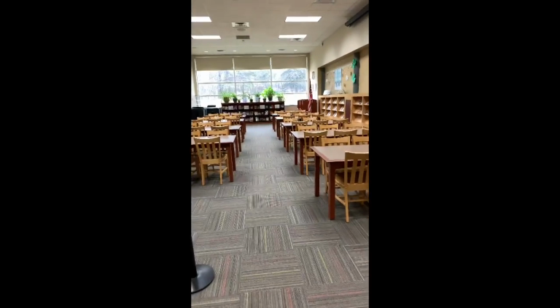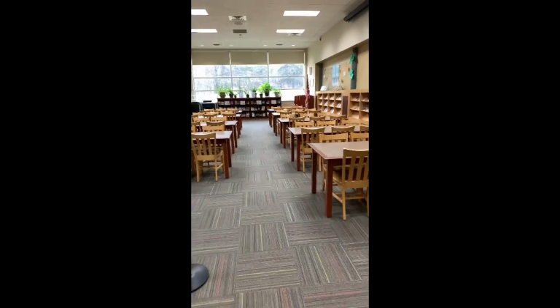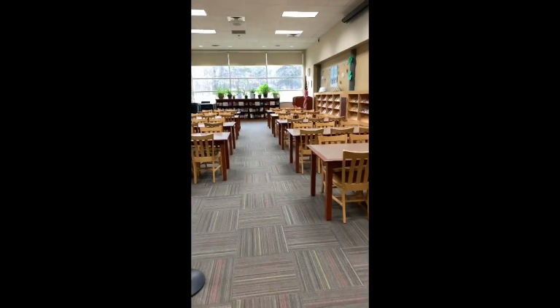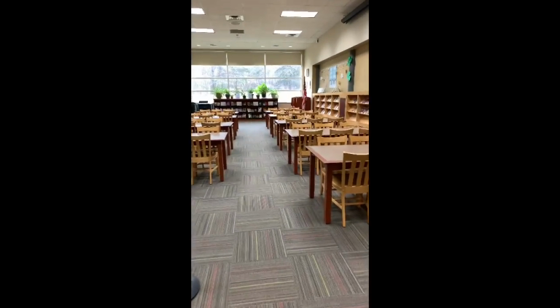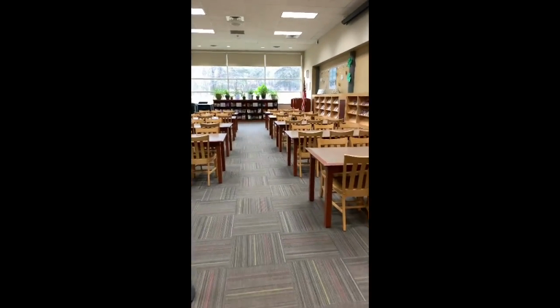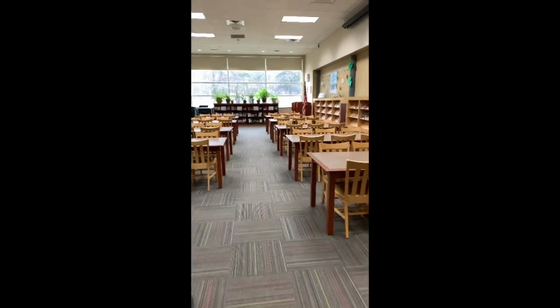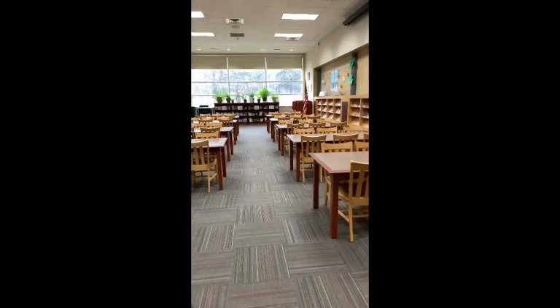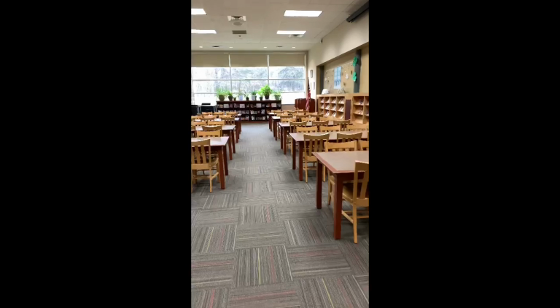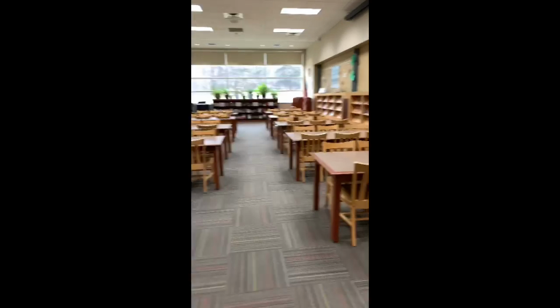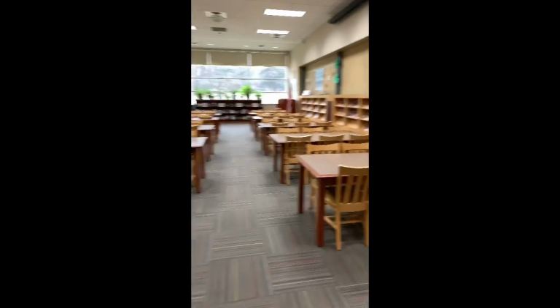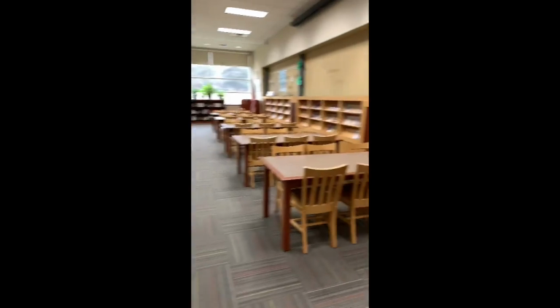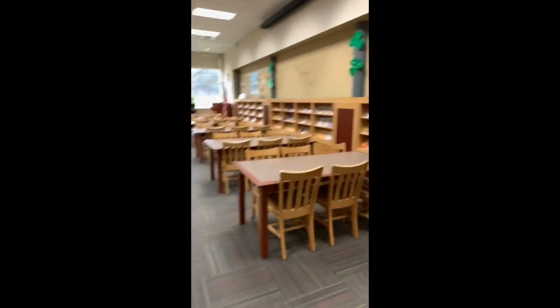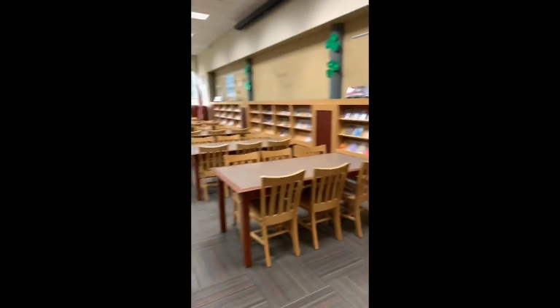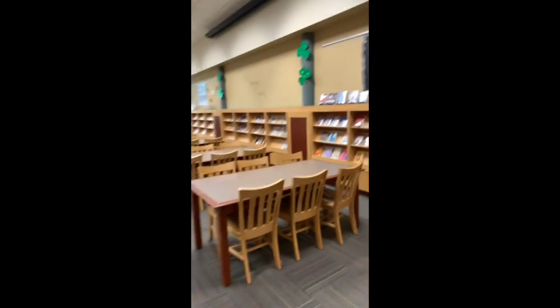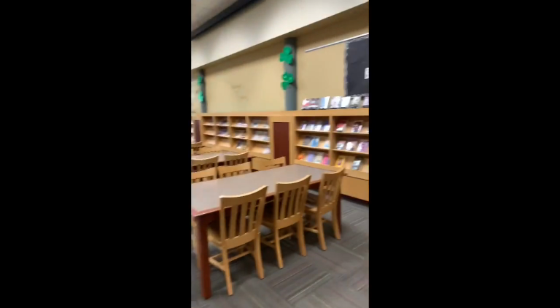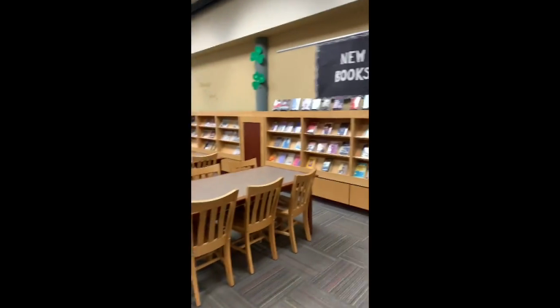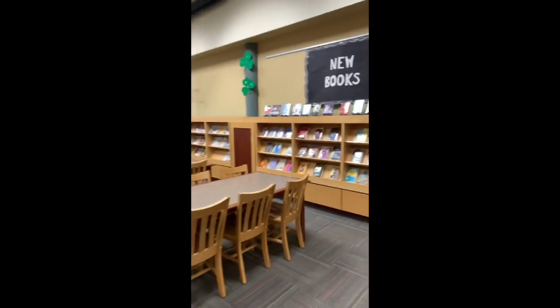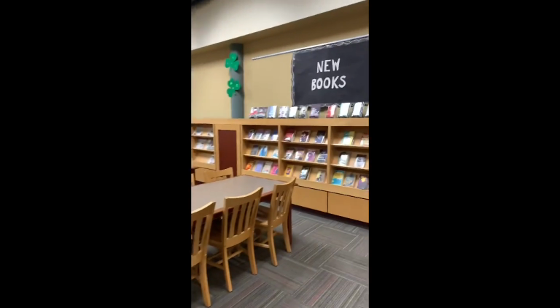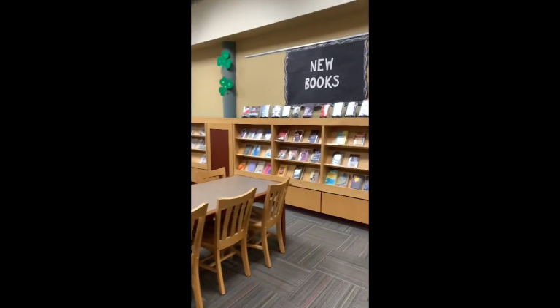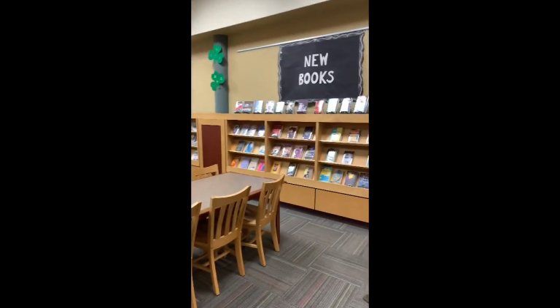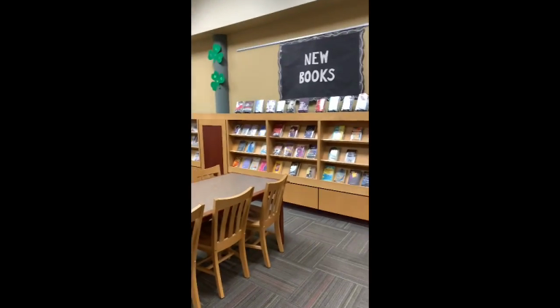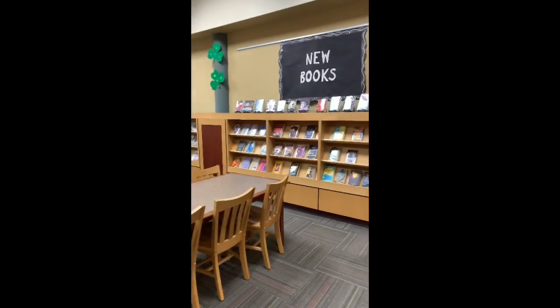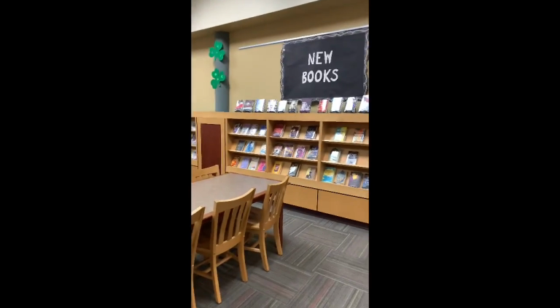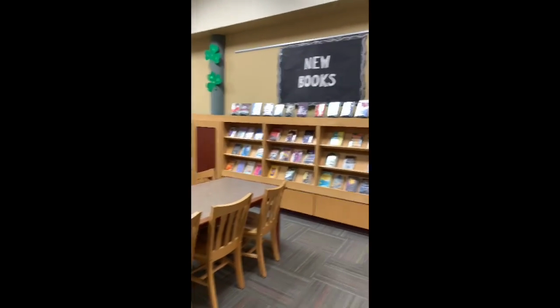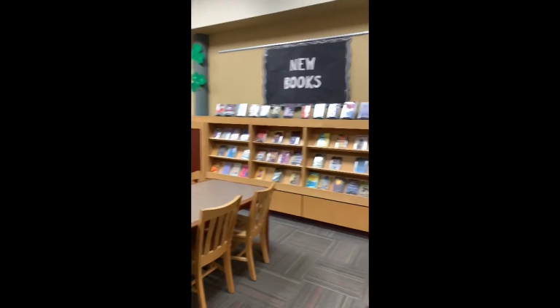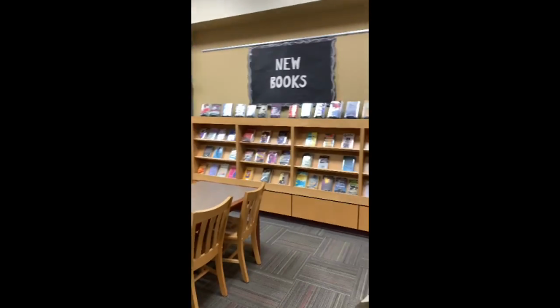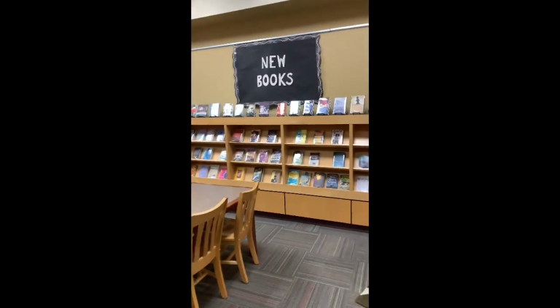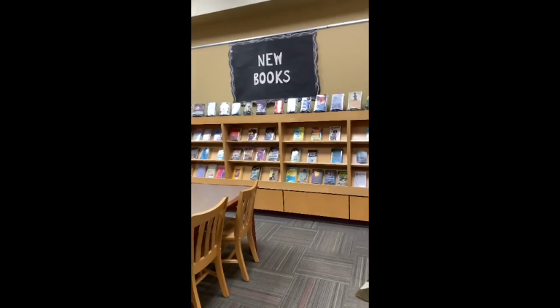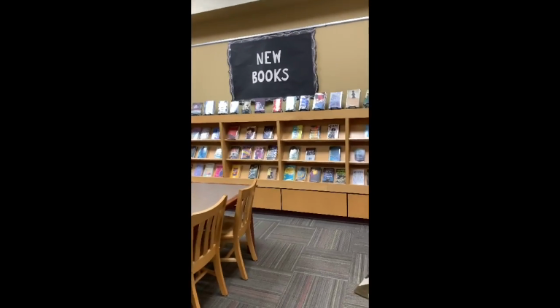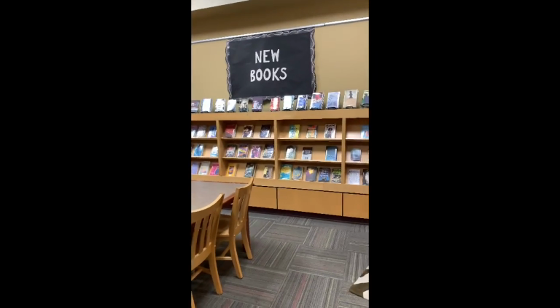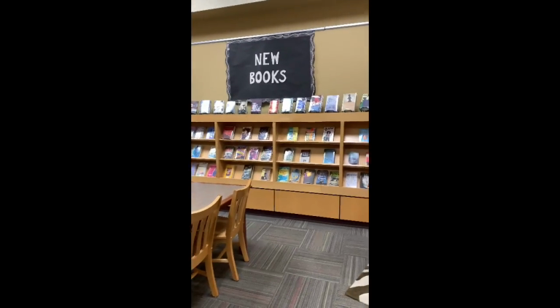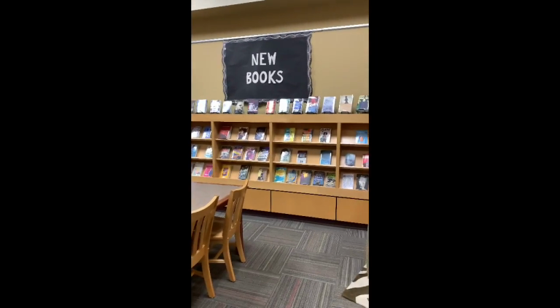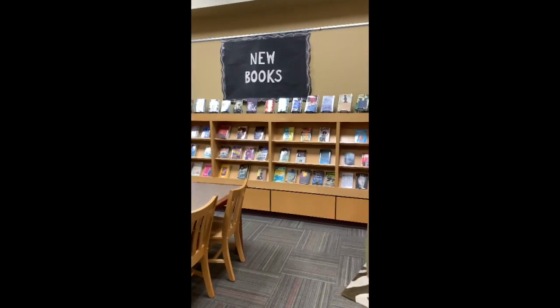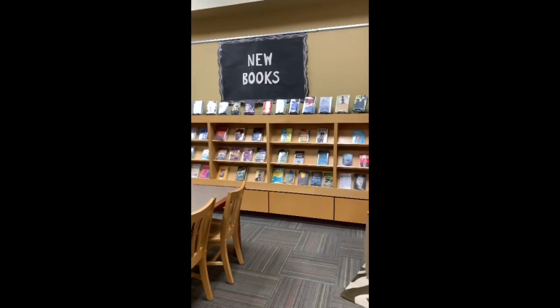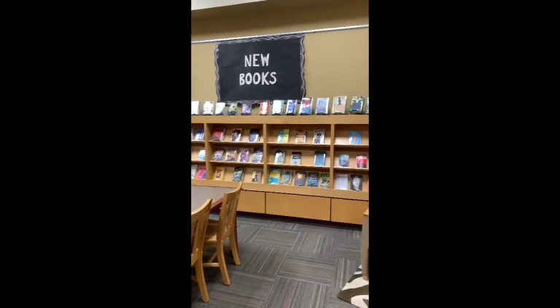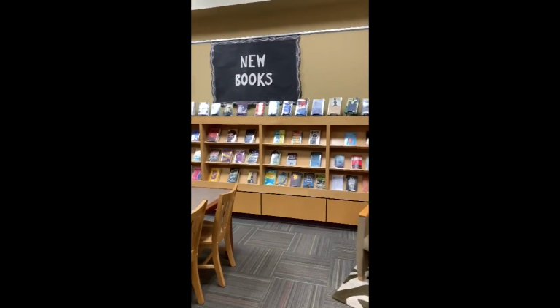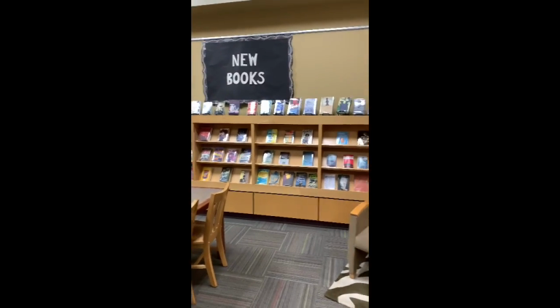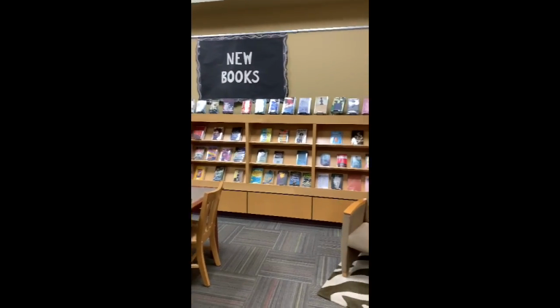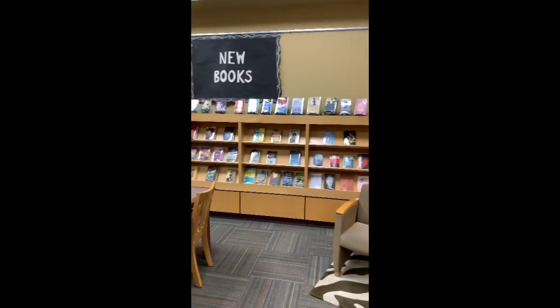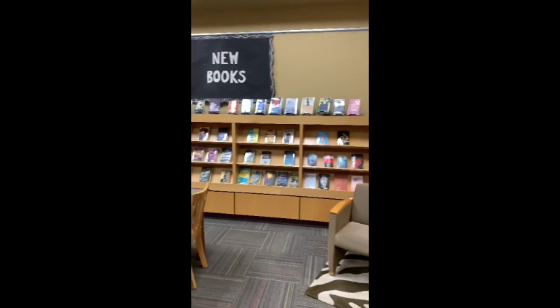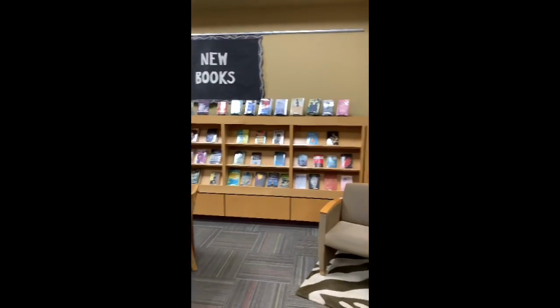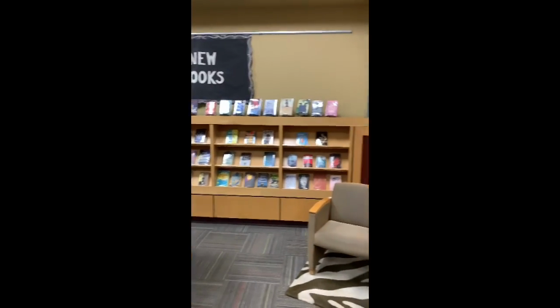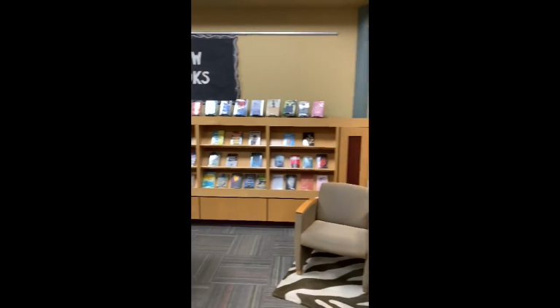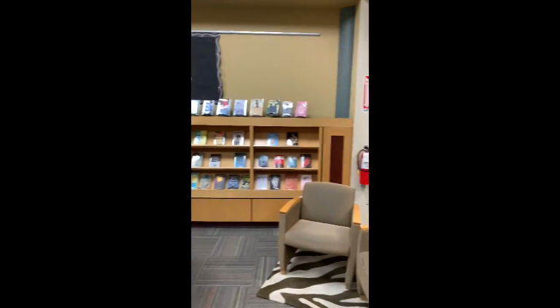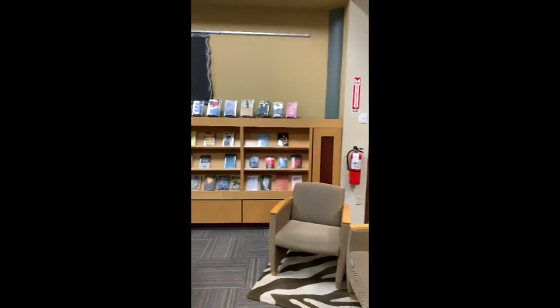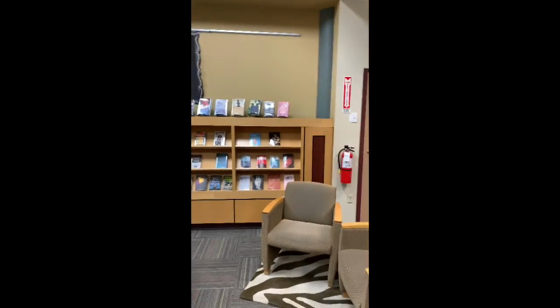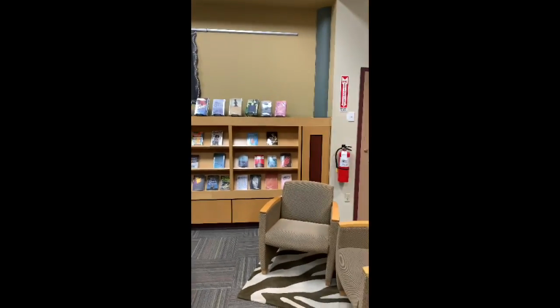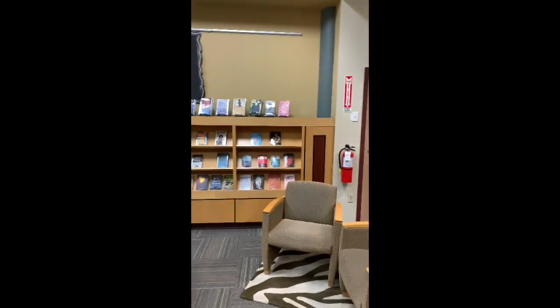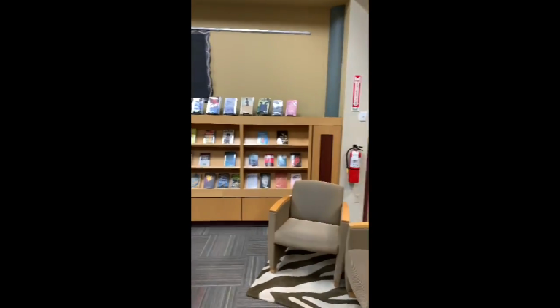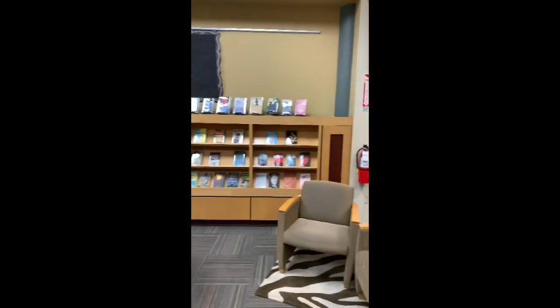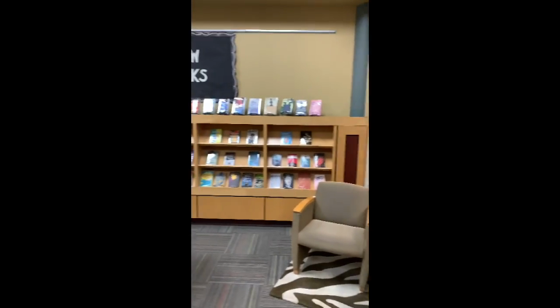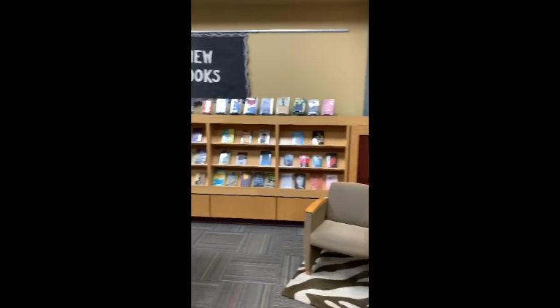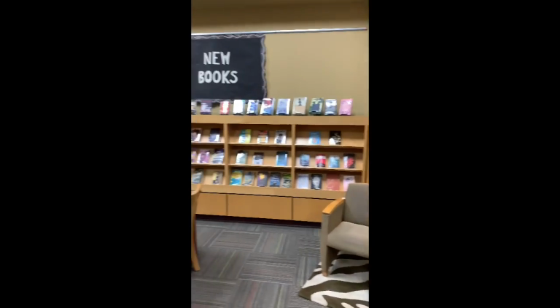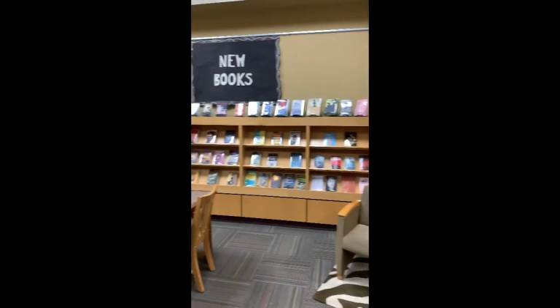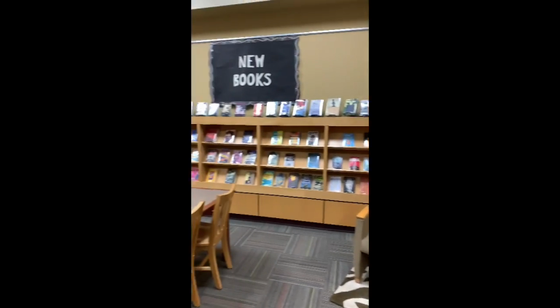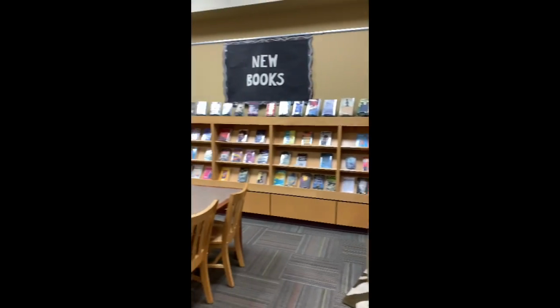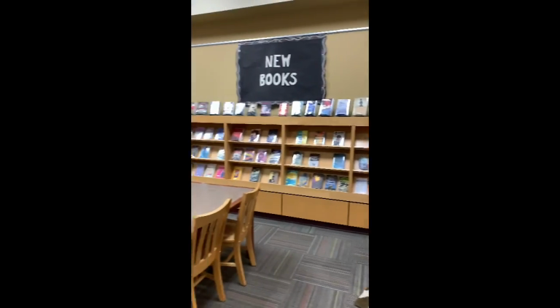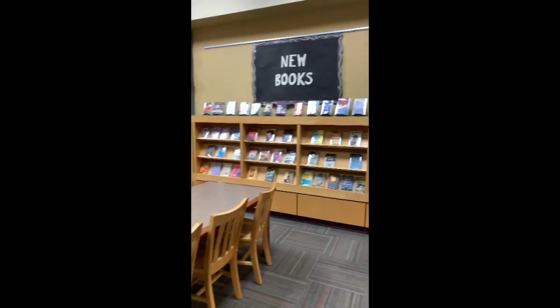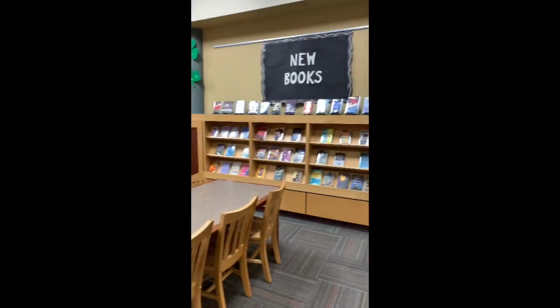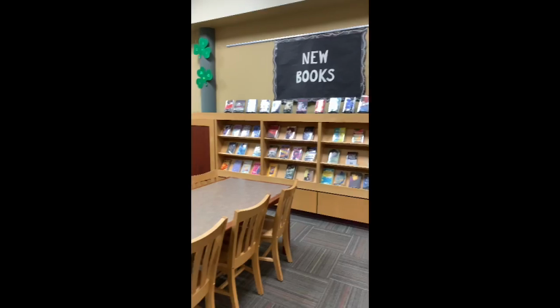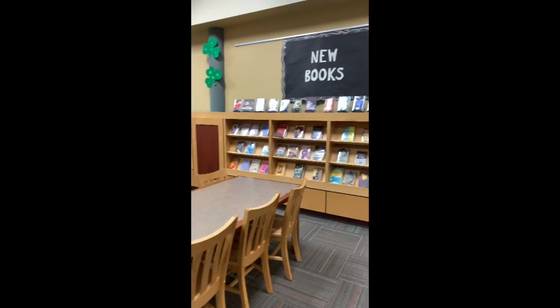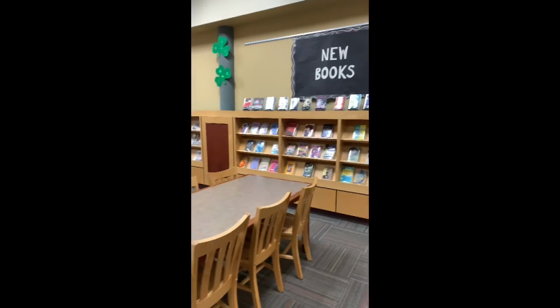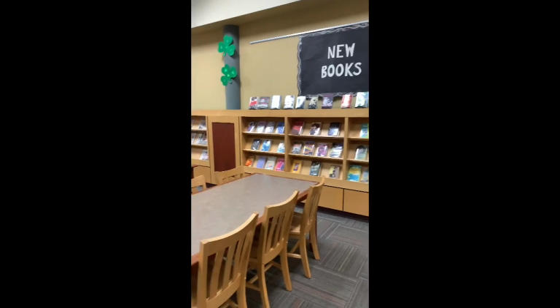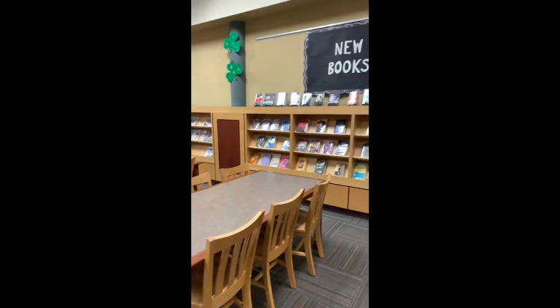If you go a little further, you will see that we have a display of new books. This is where all our newest books are housed.